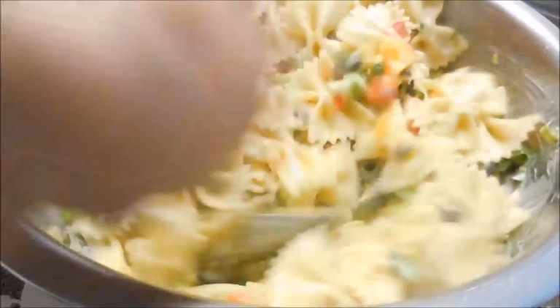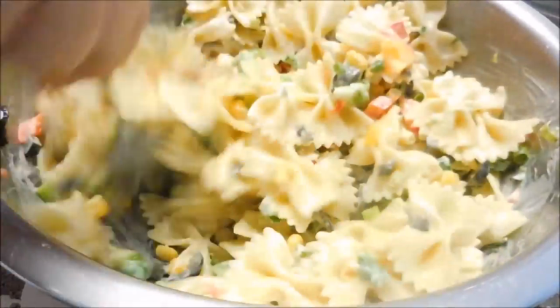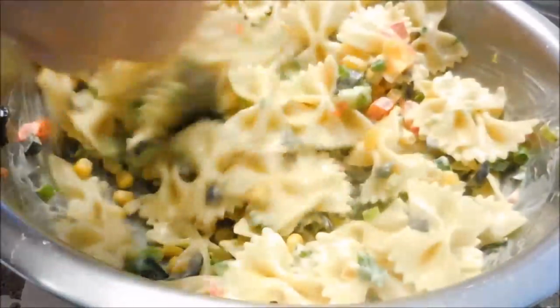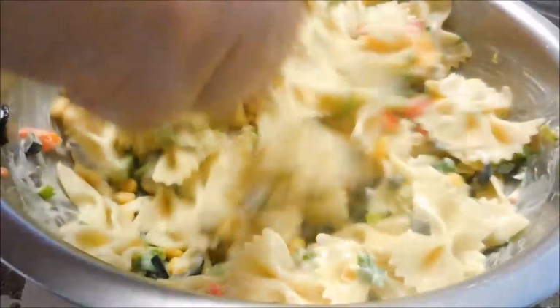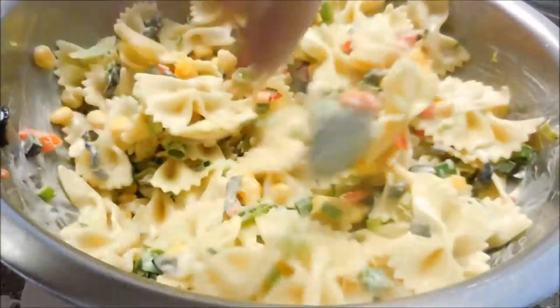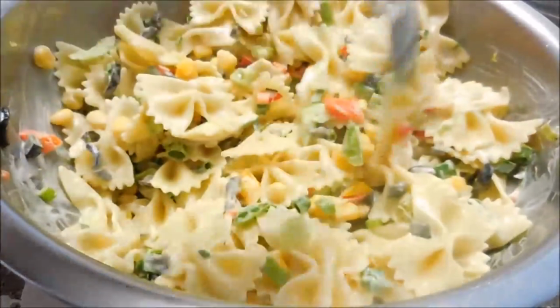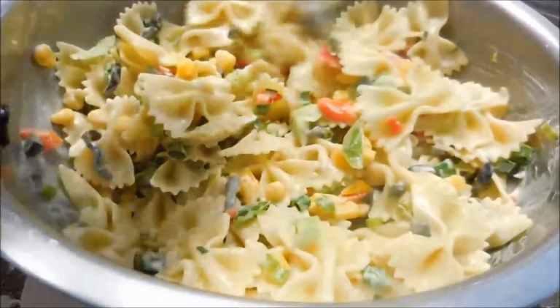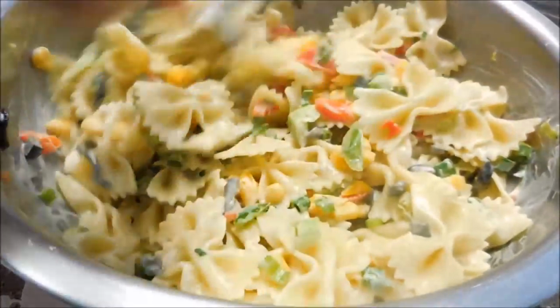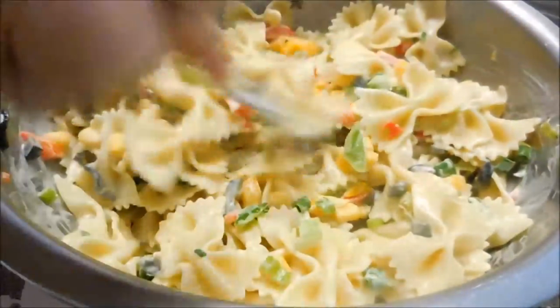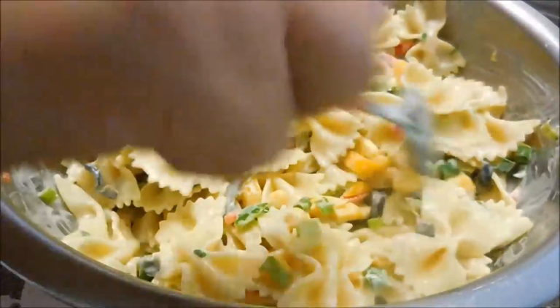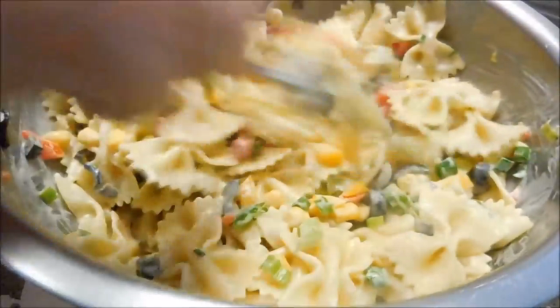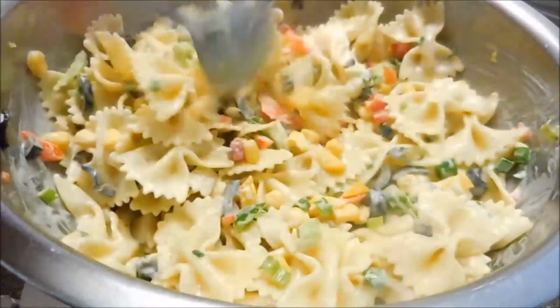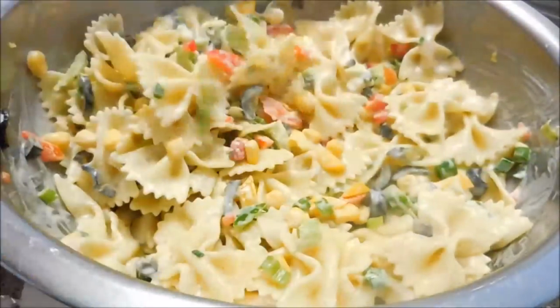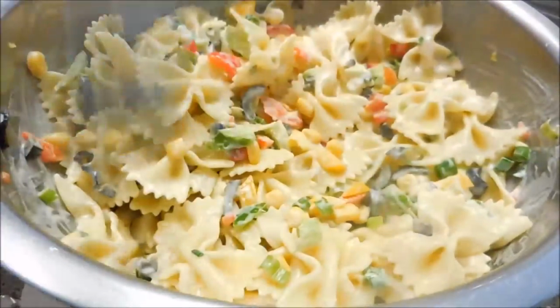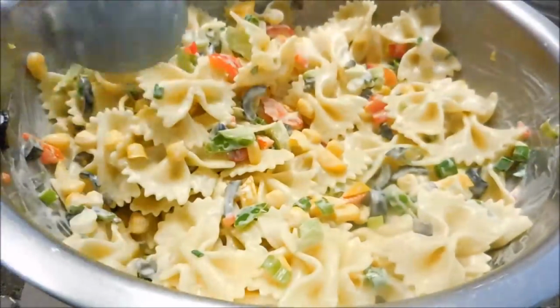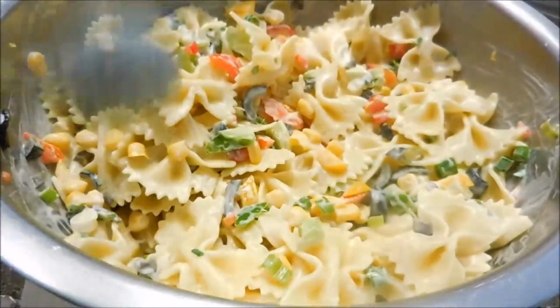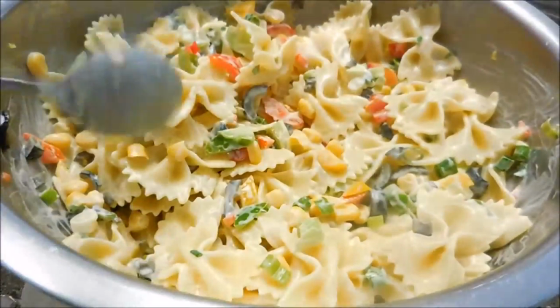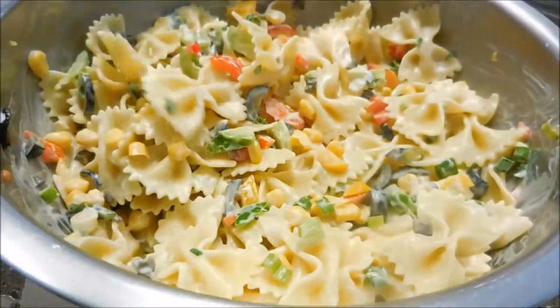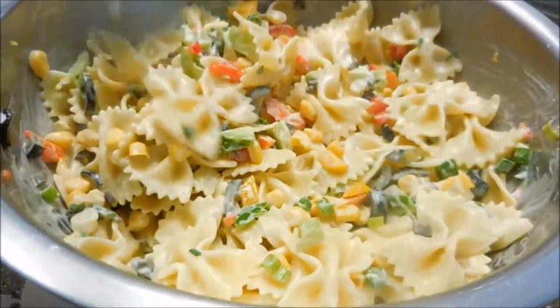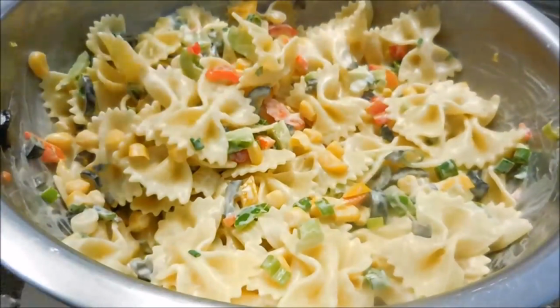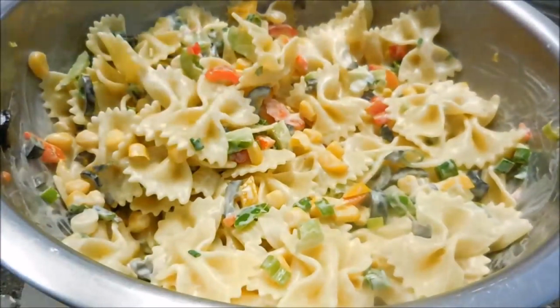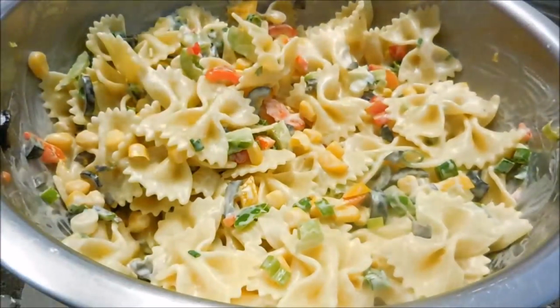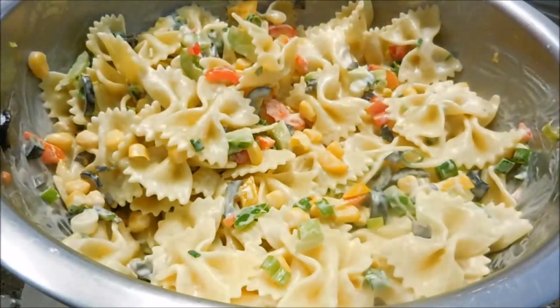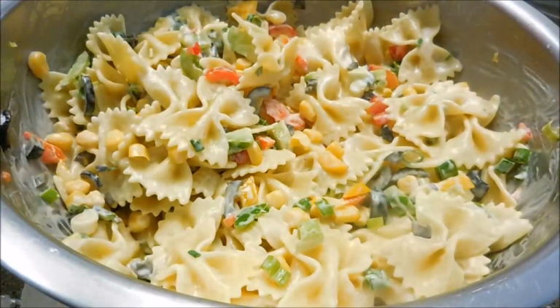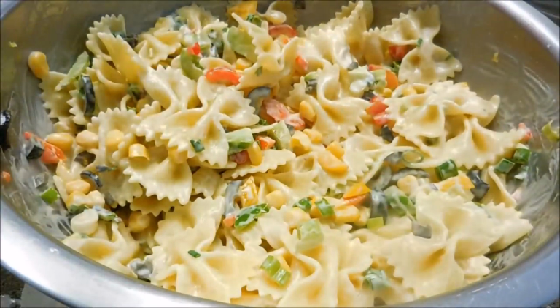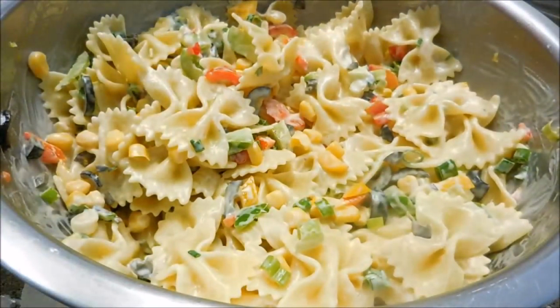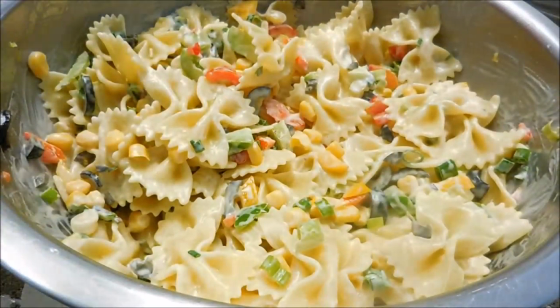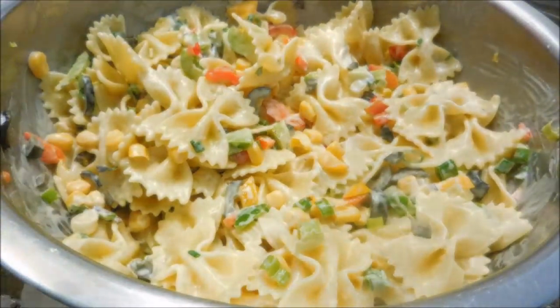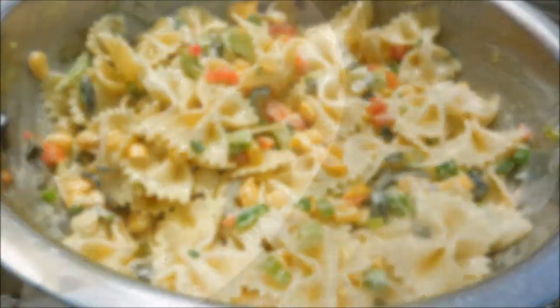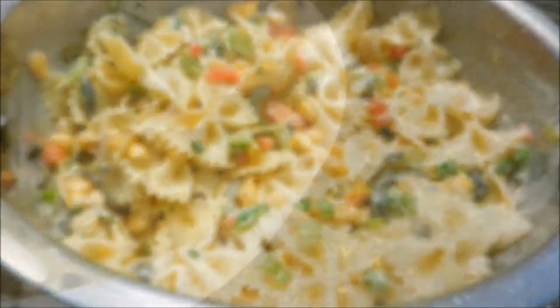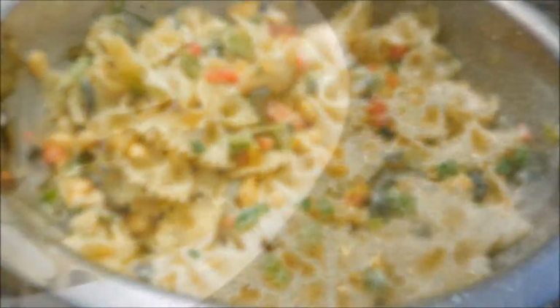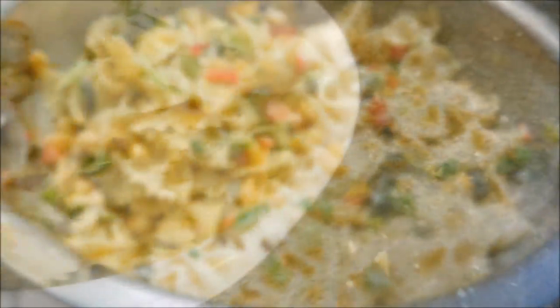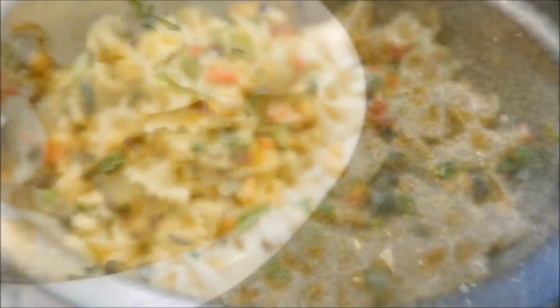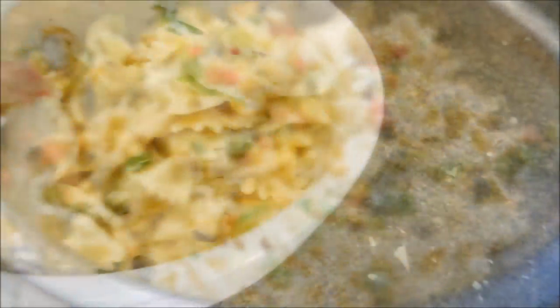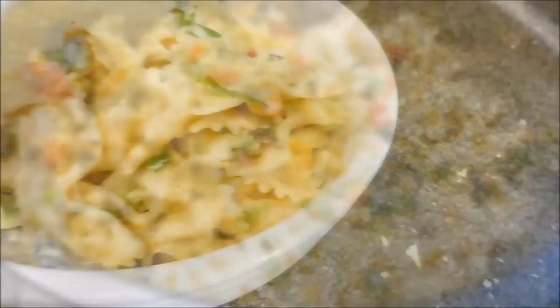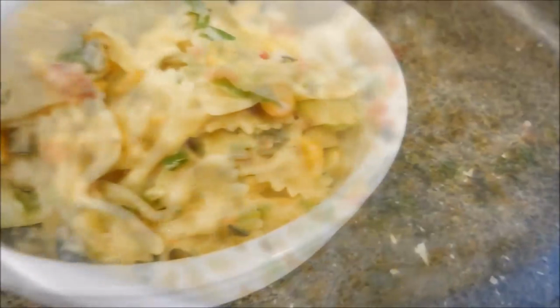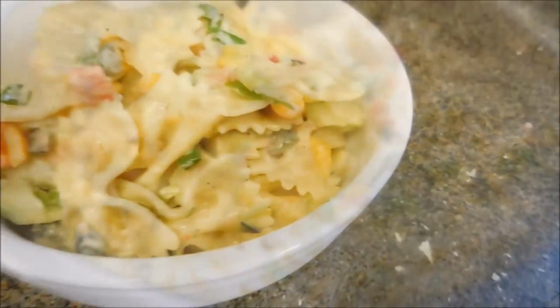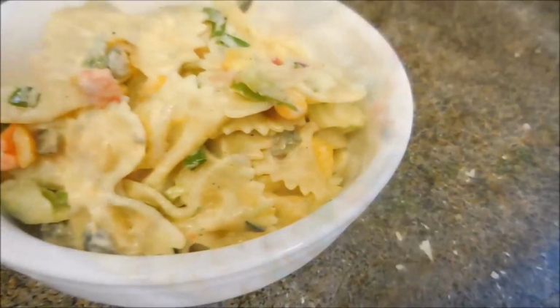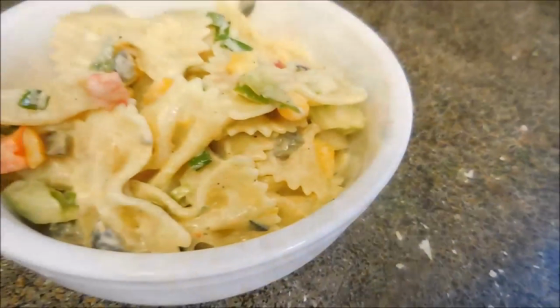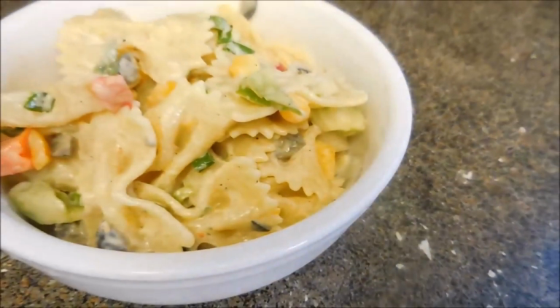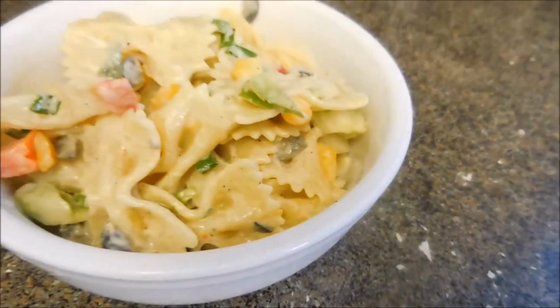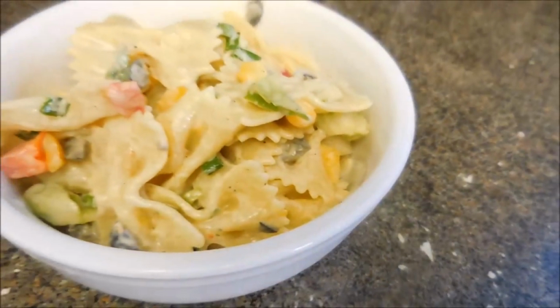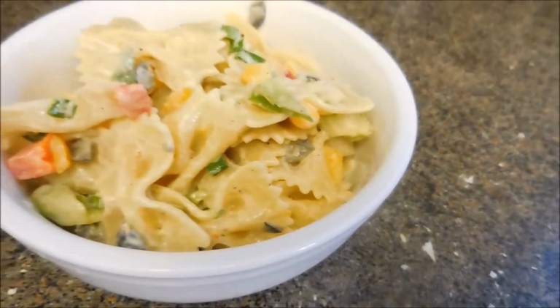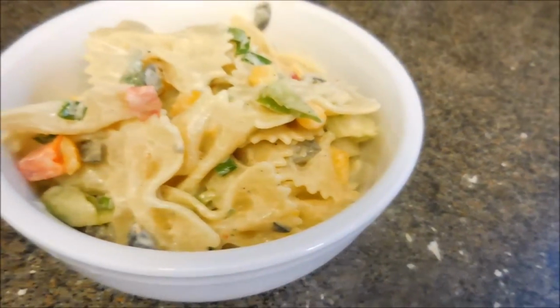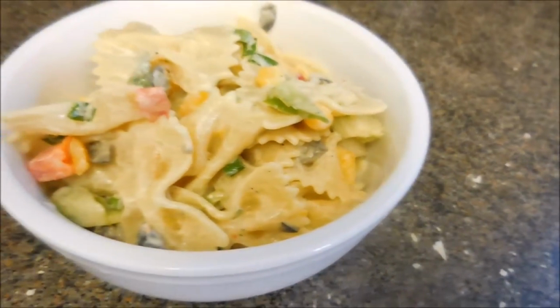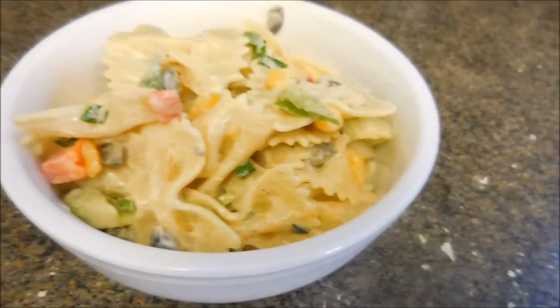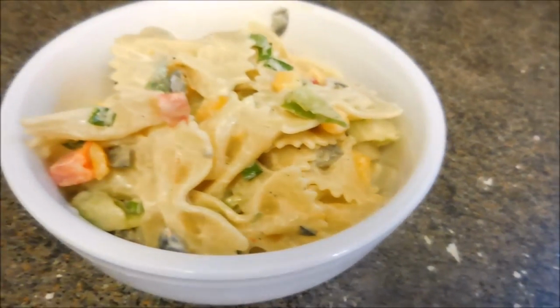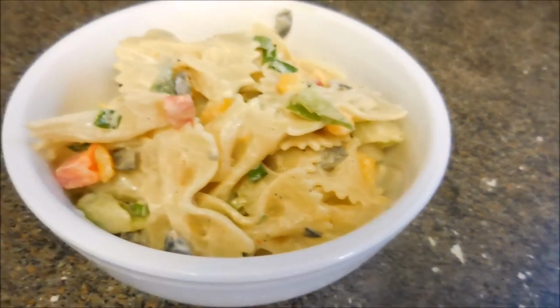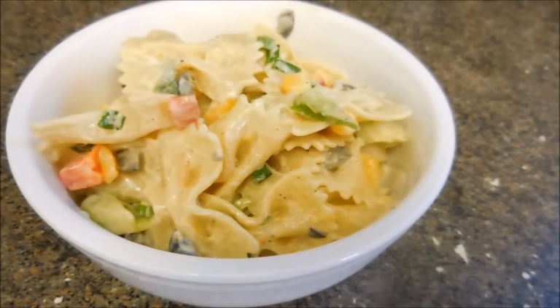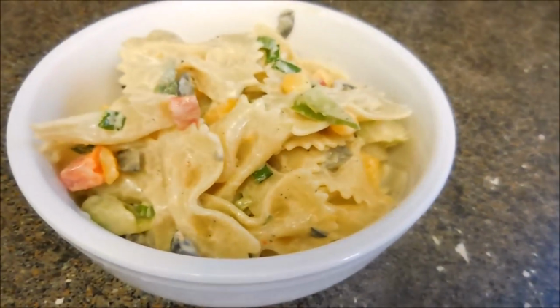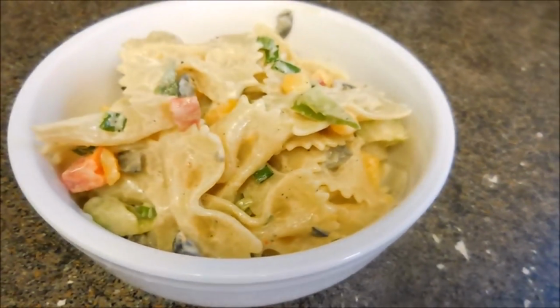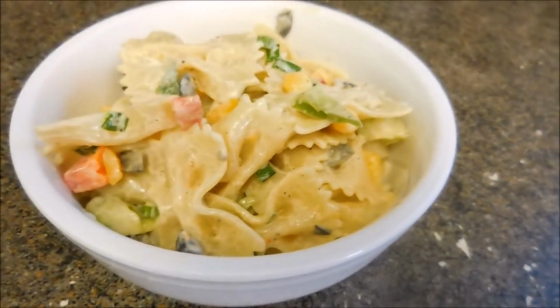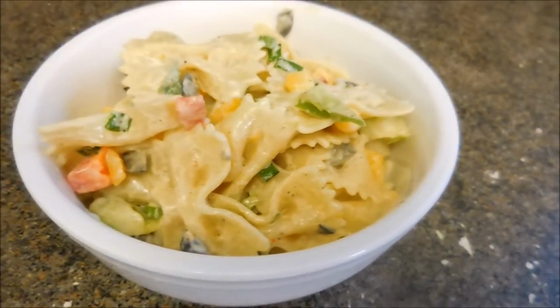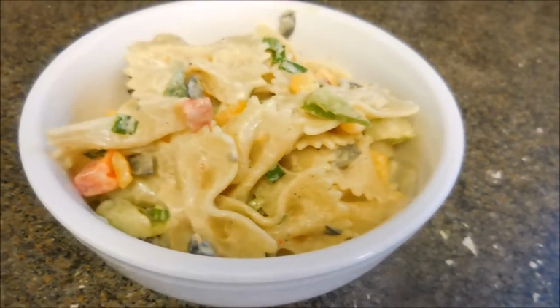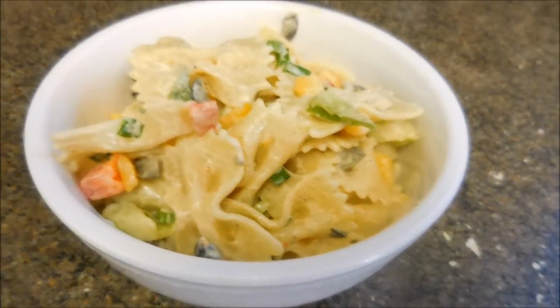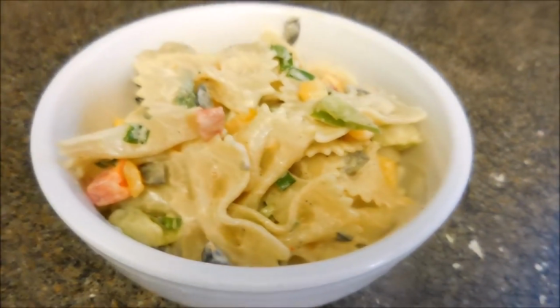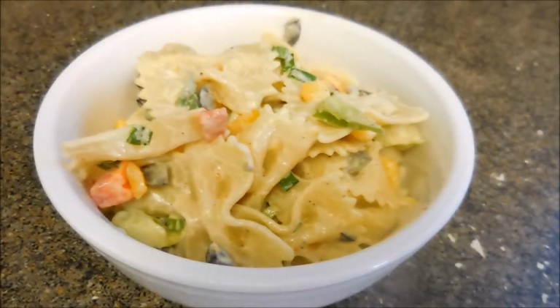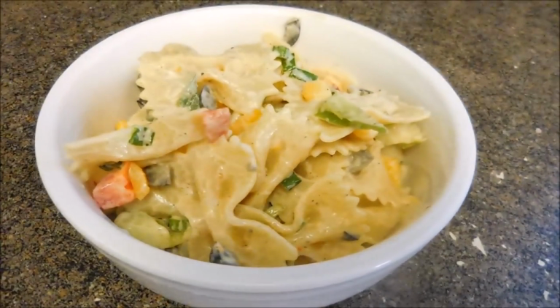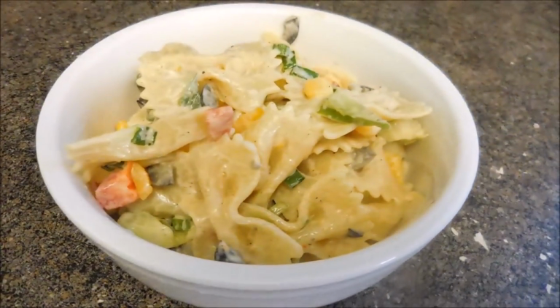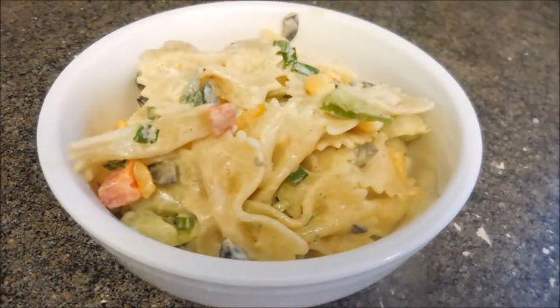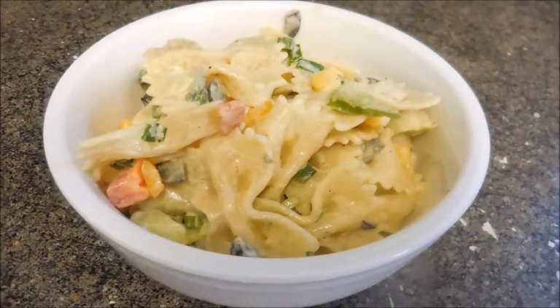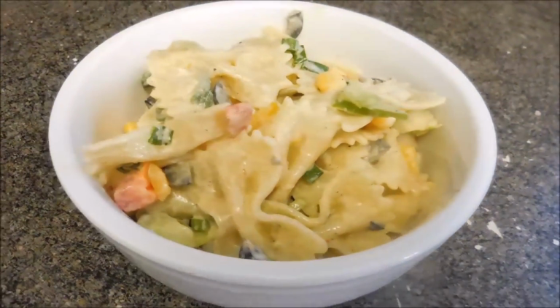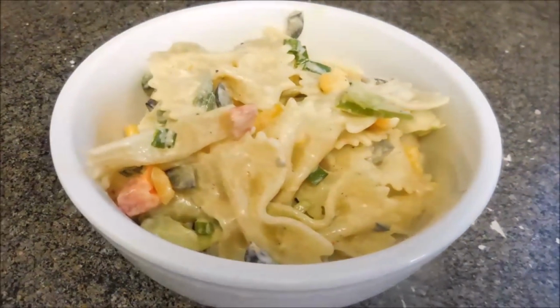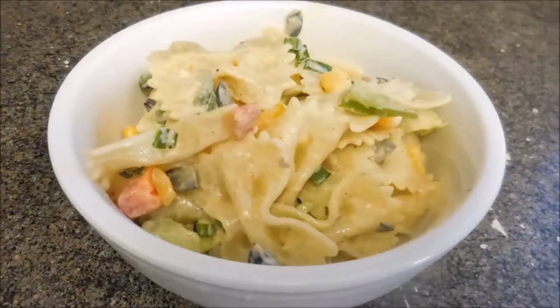I don't know why I call it summer pasta salad other than it's colorful, but put it in a bowl — it looked delicious and it tastes delicious.